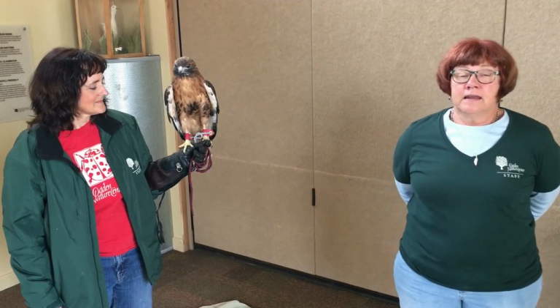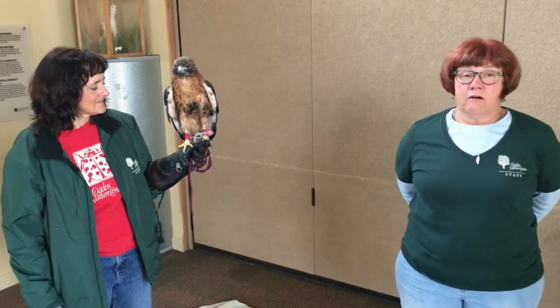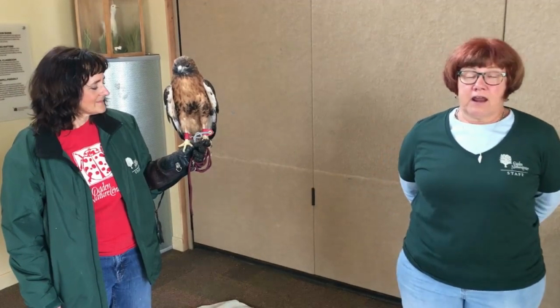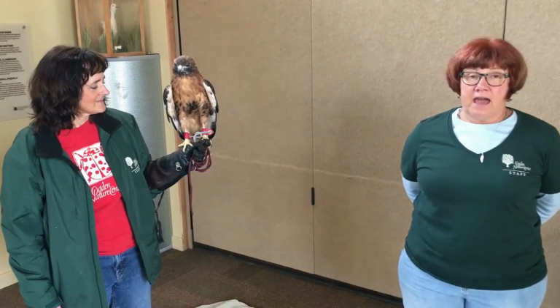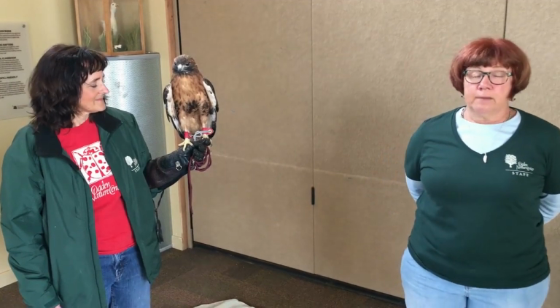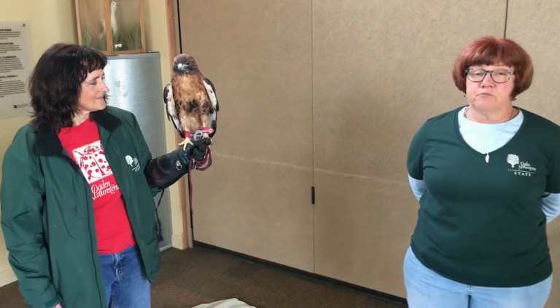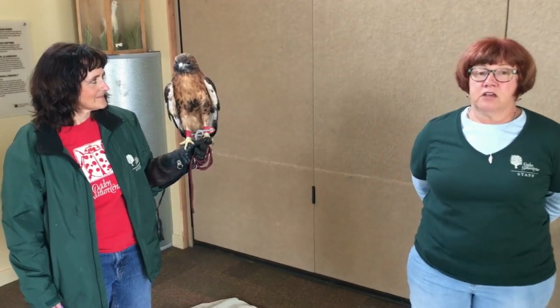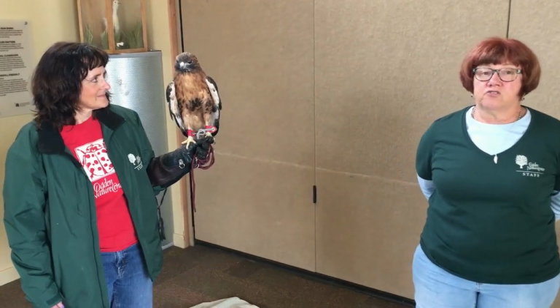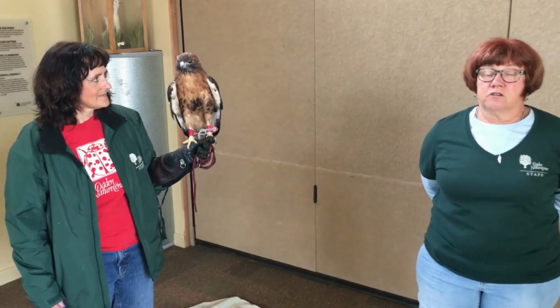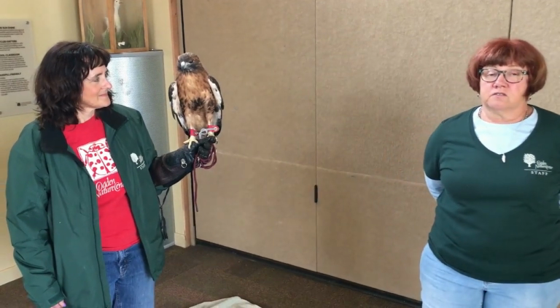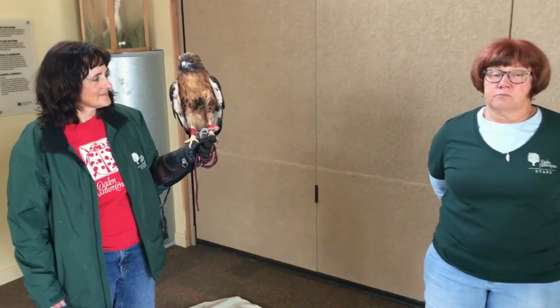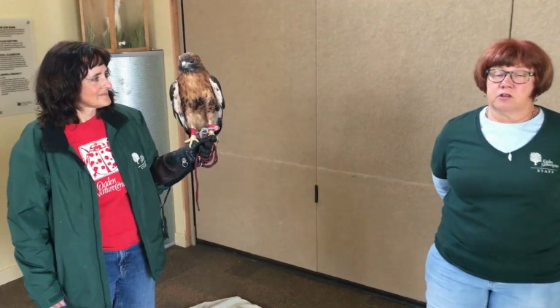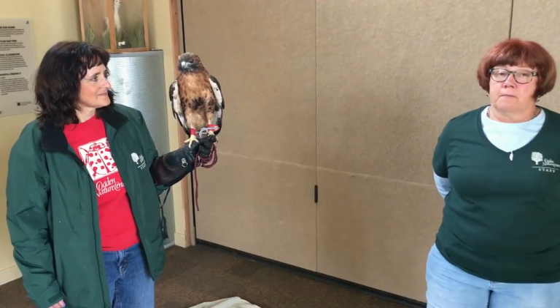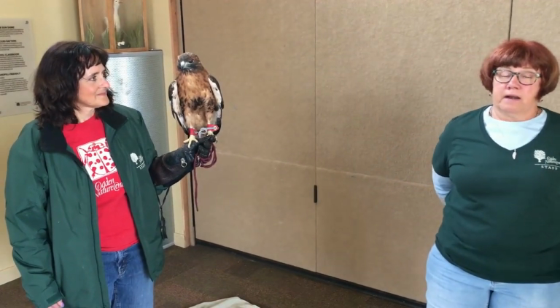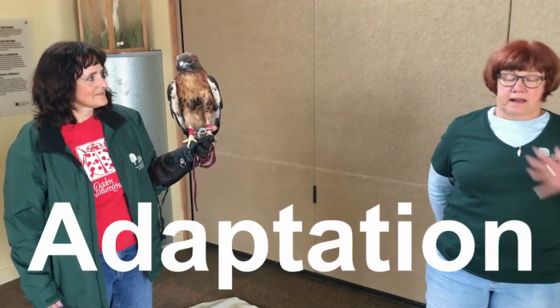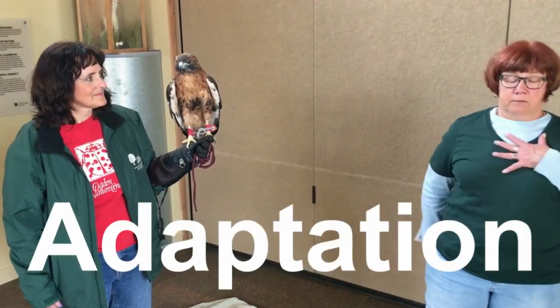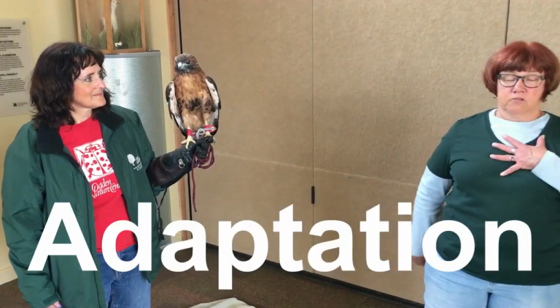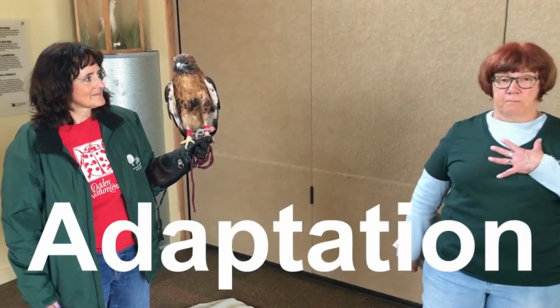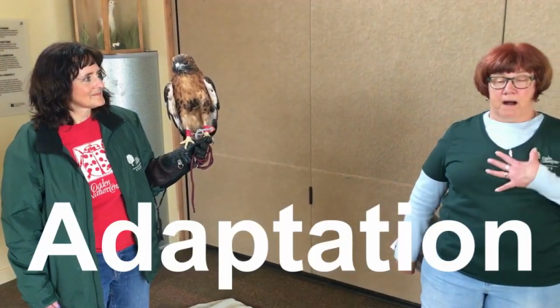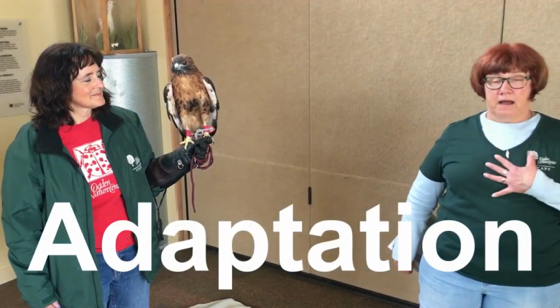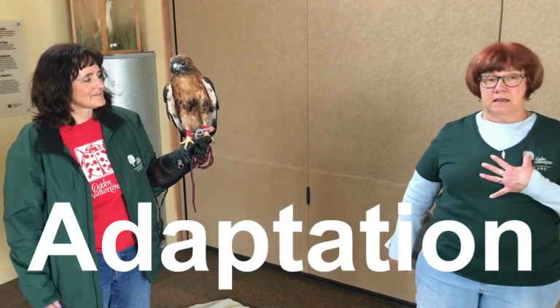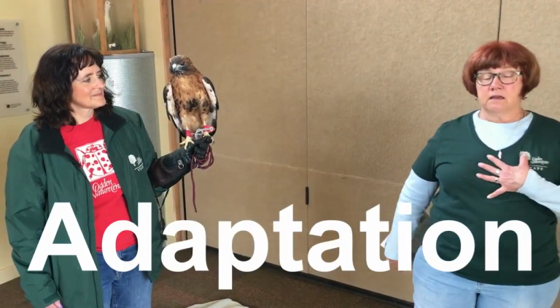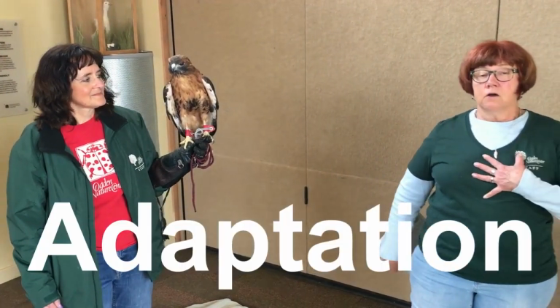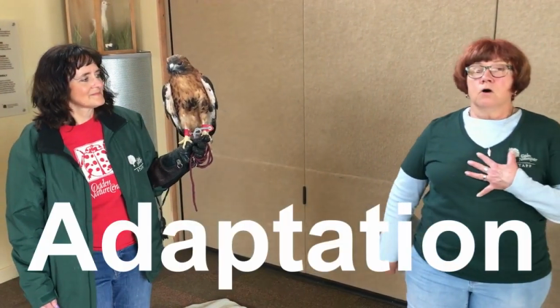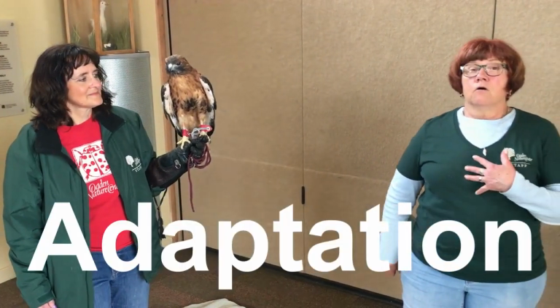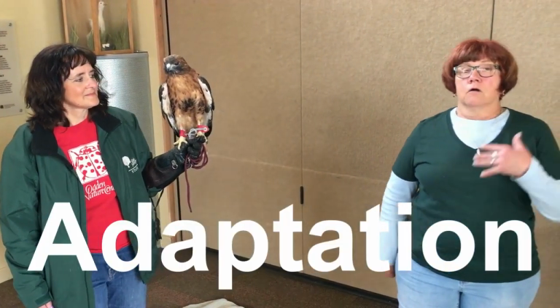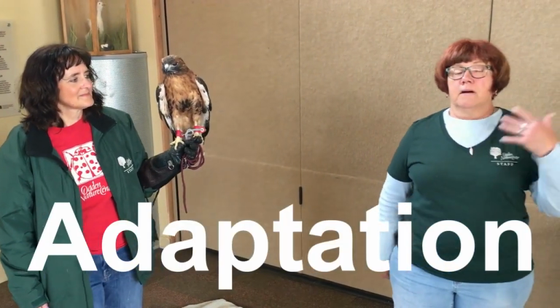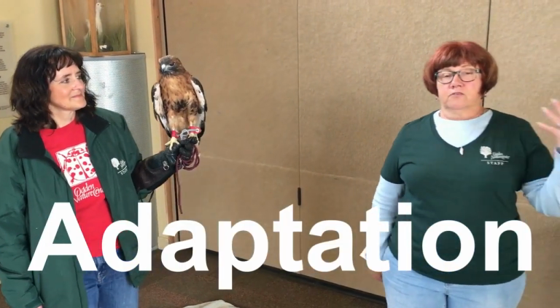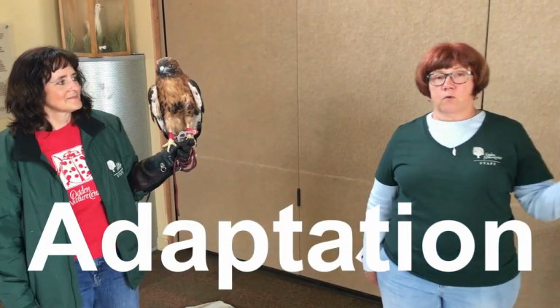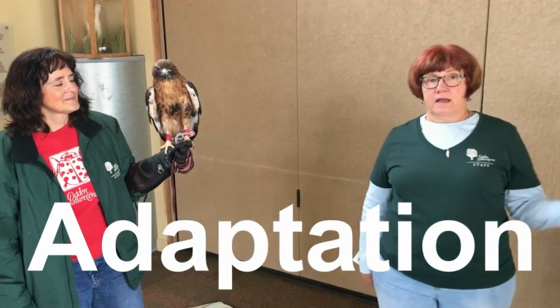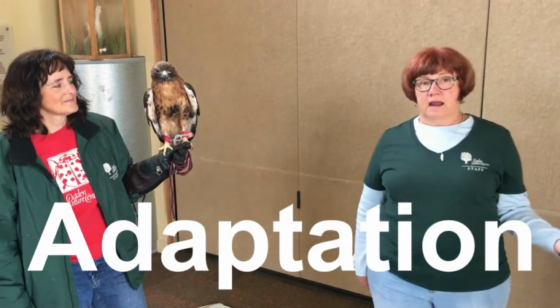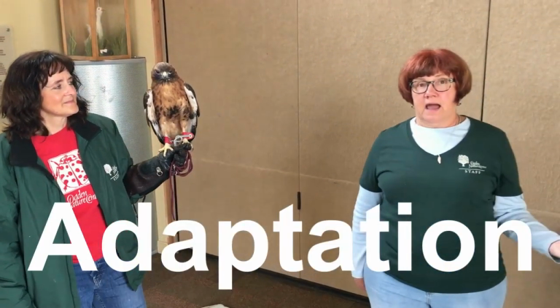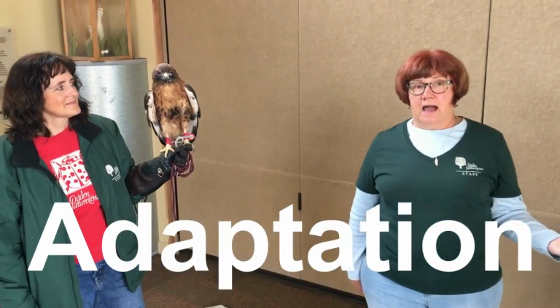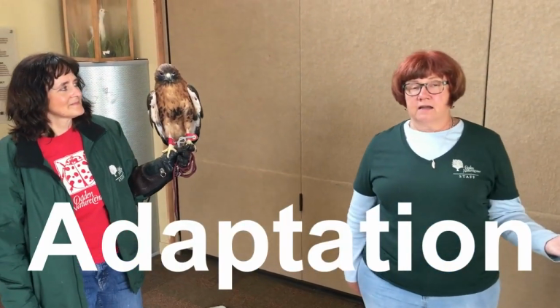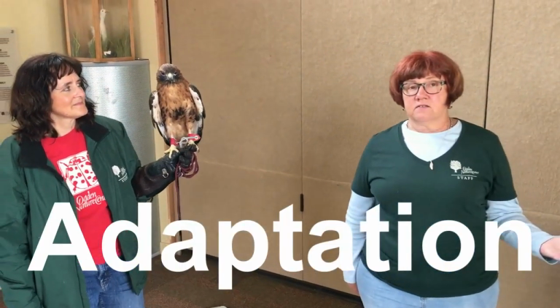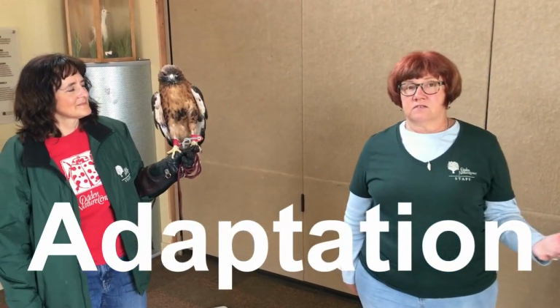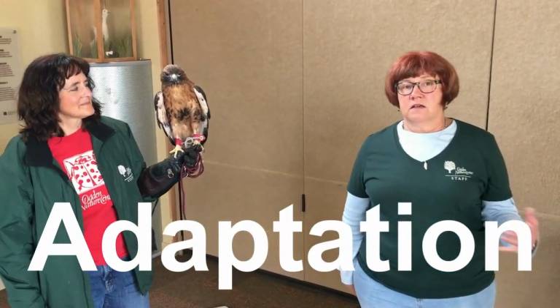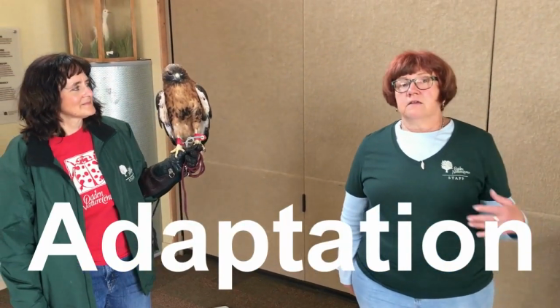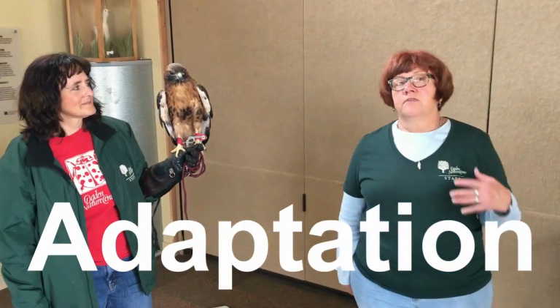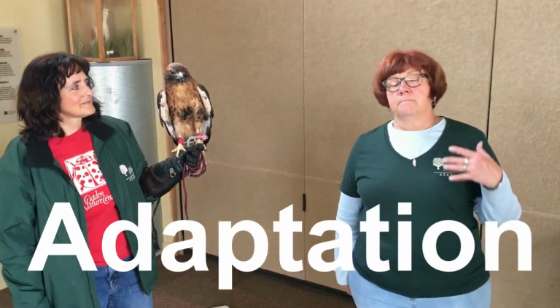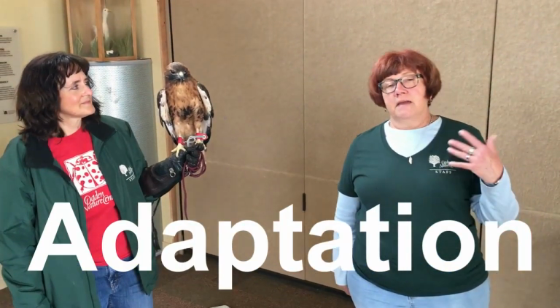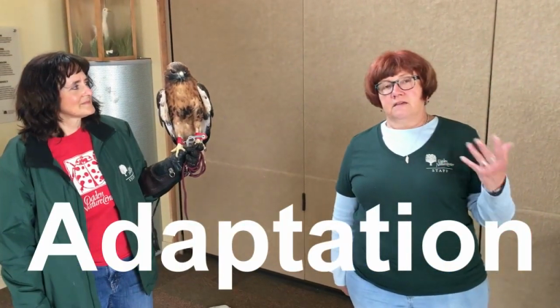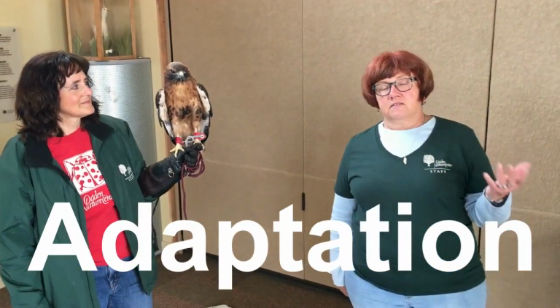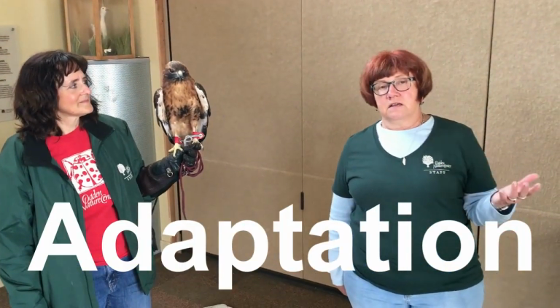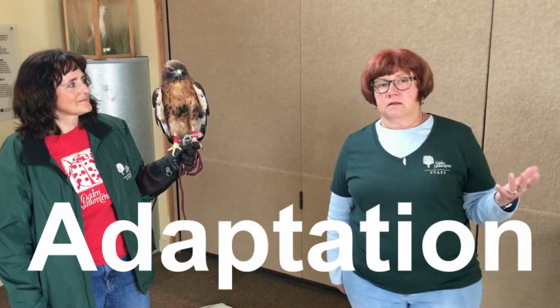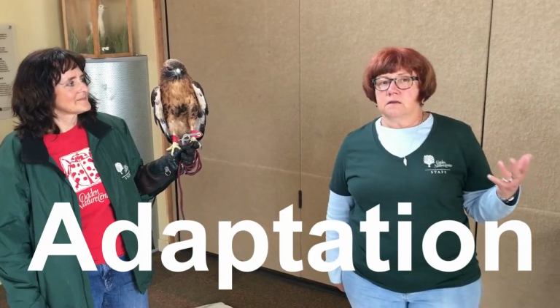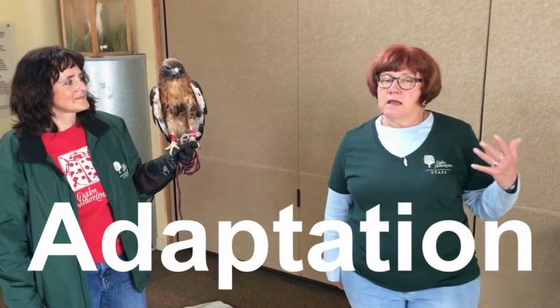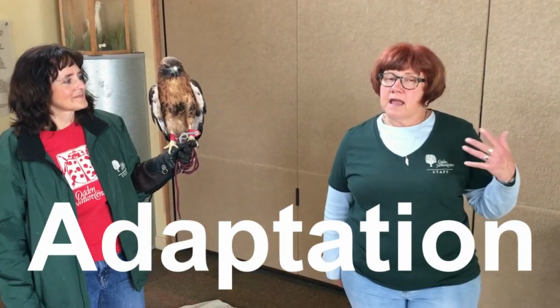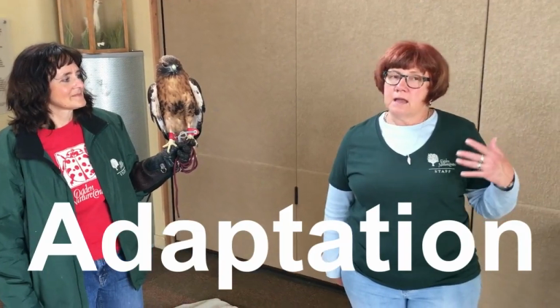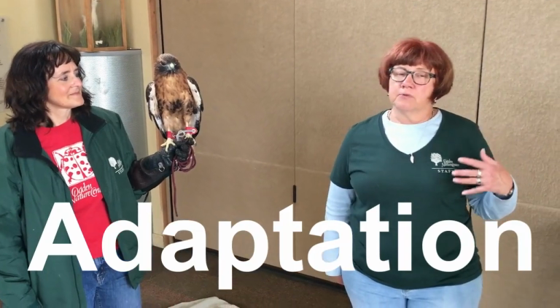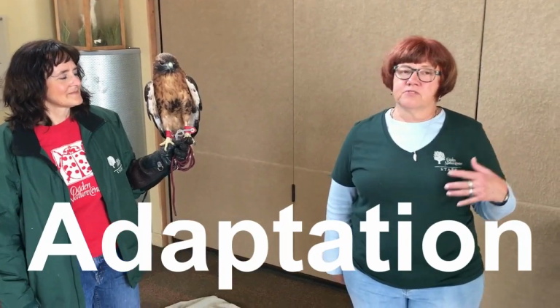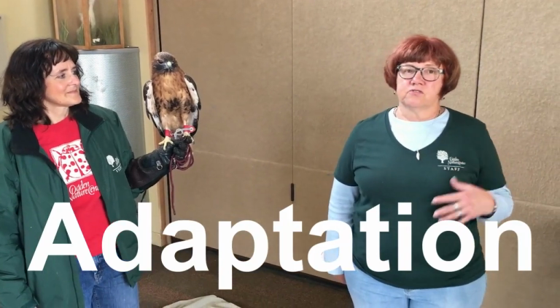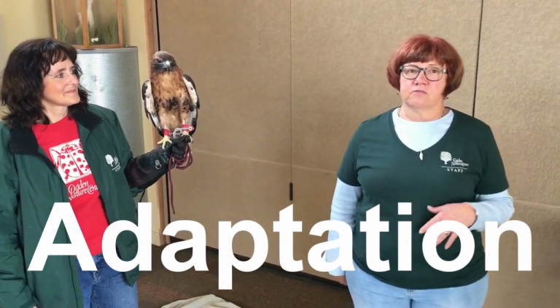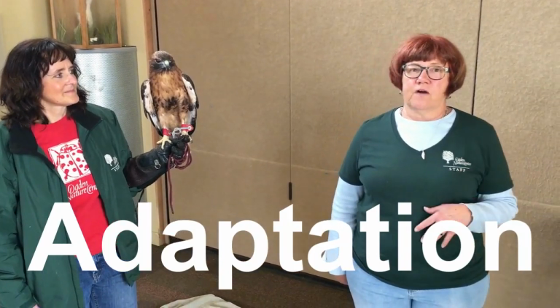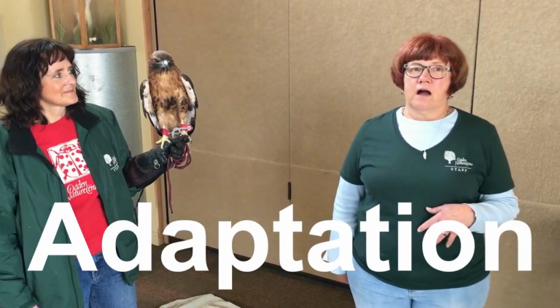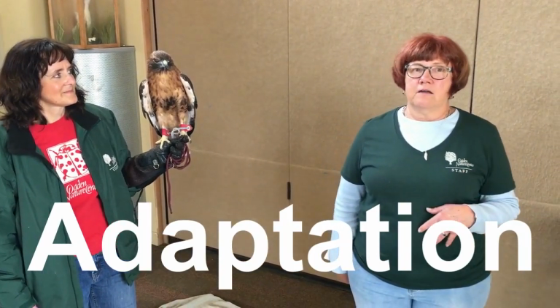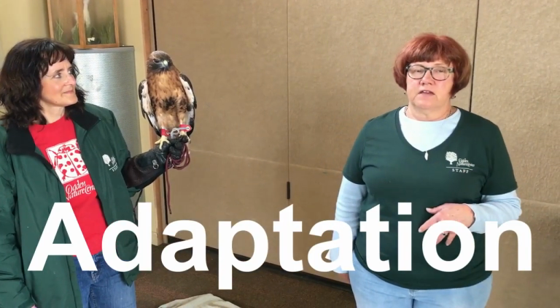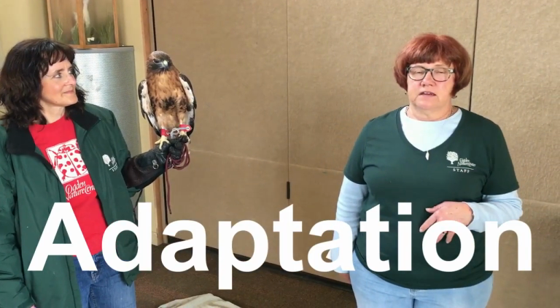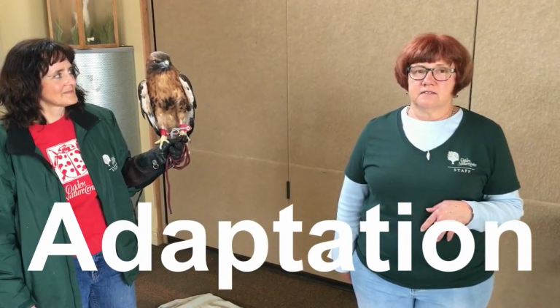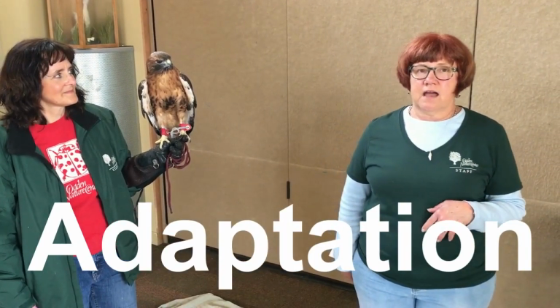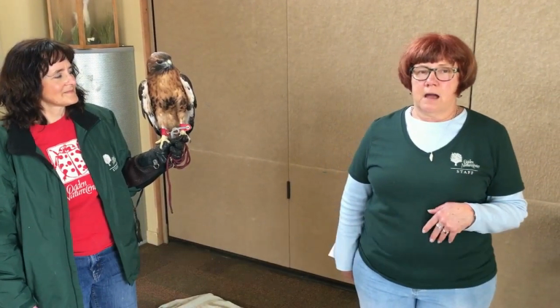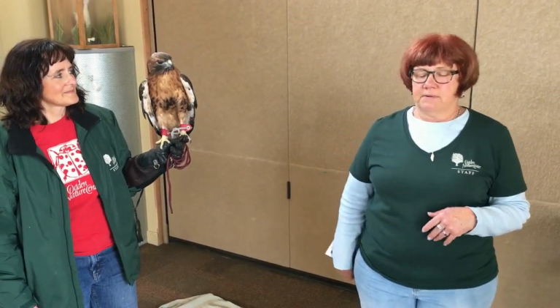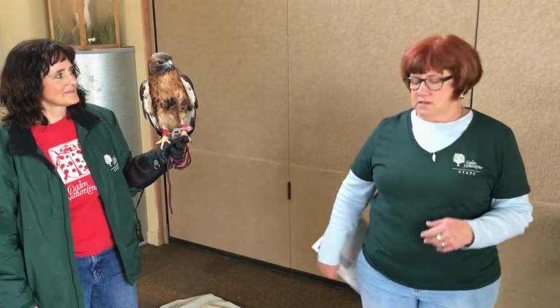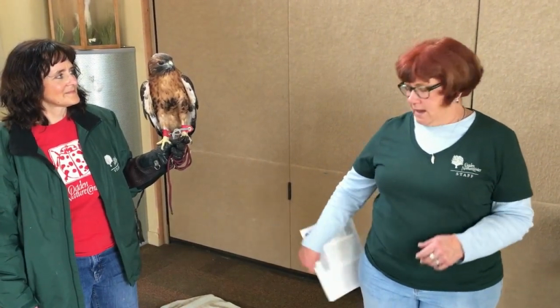Now, an adaptation is something about an animal's body or about the way it acts that makes it able to survive in its habitat.